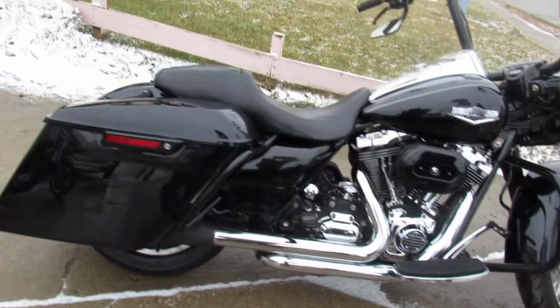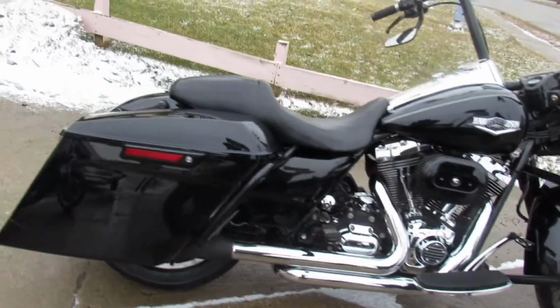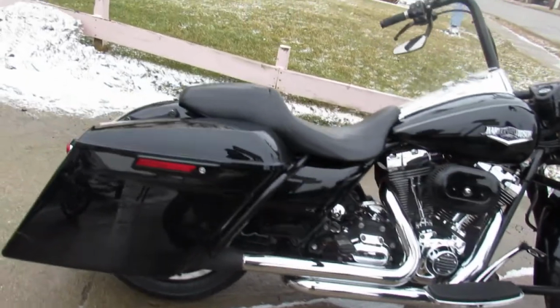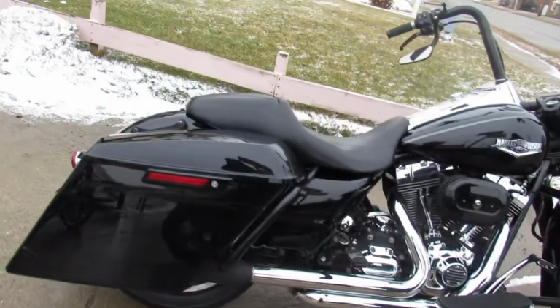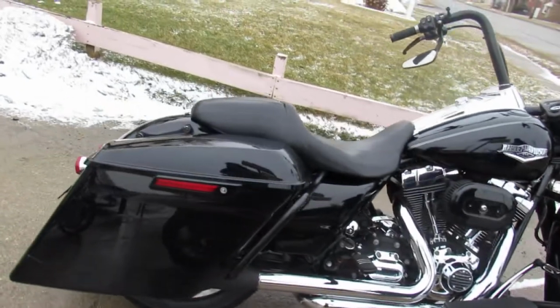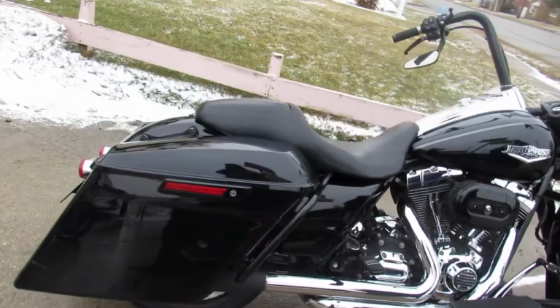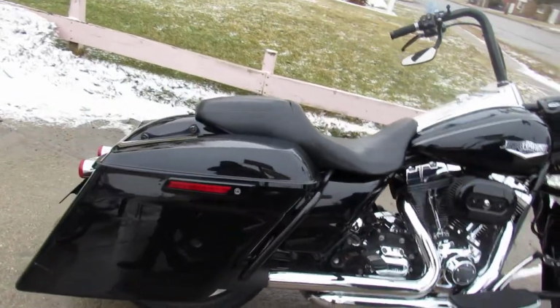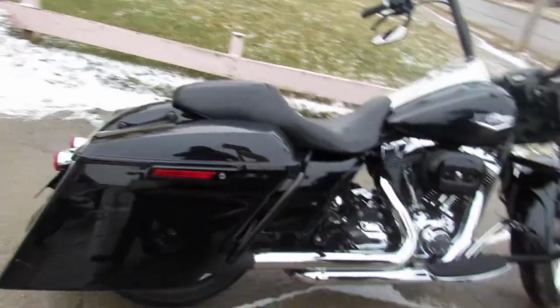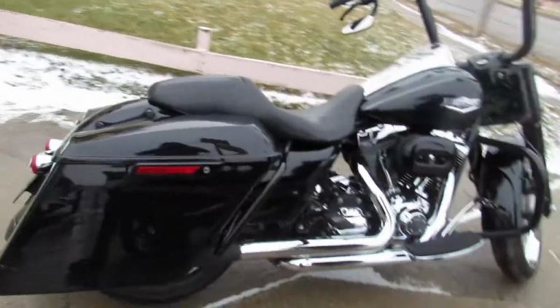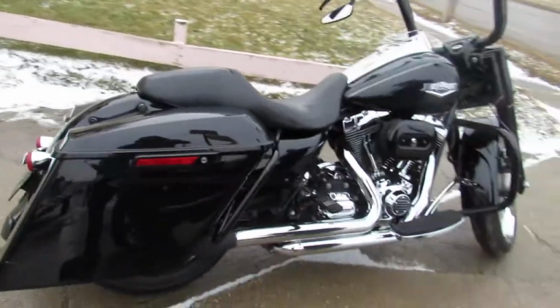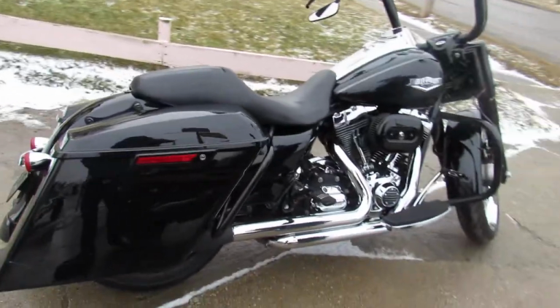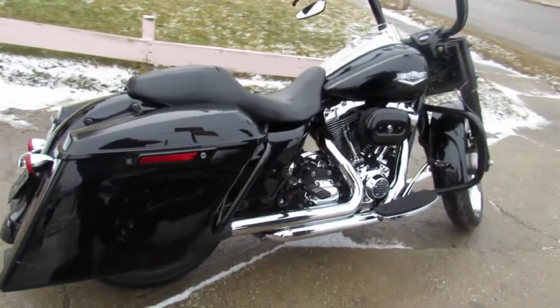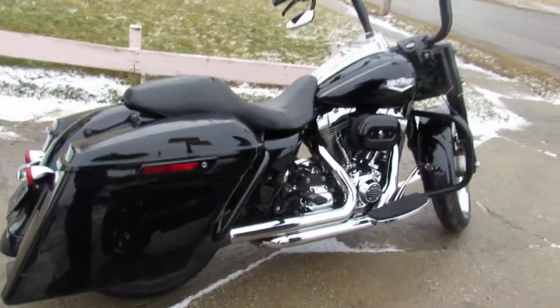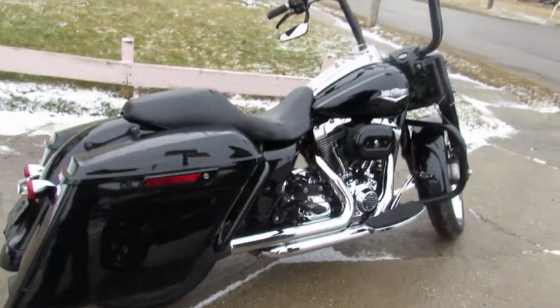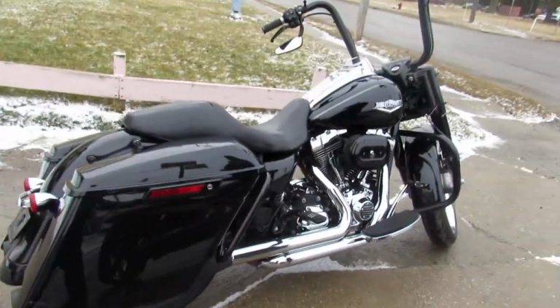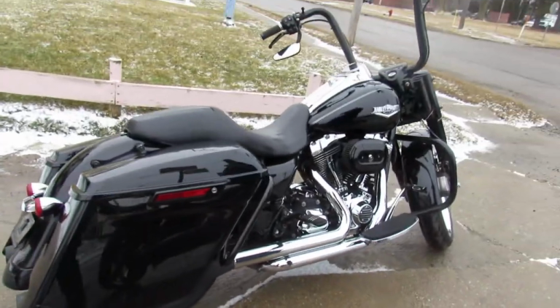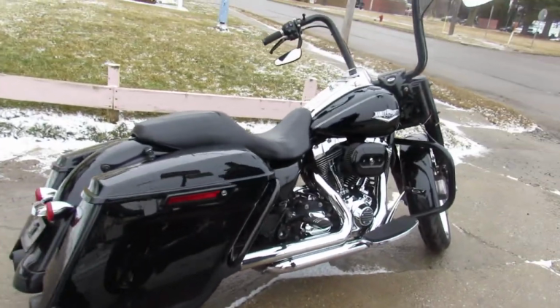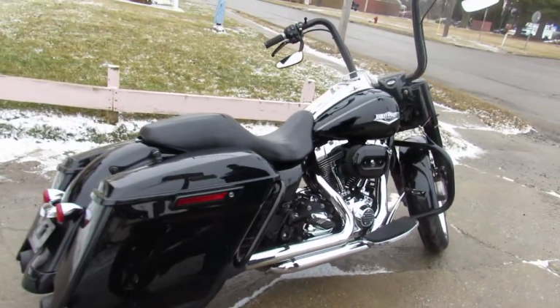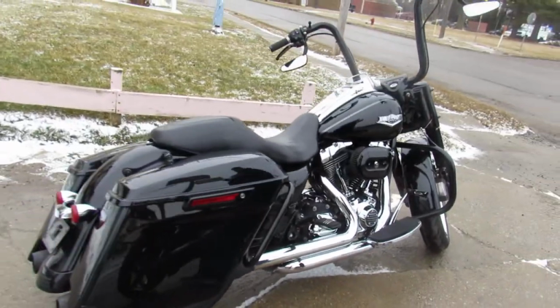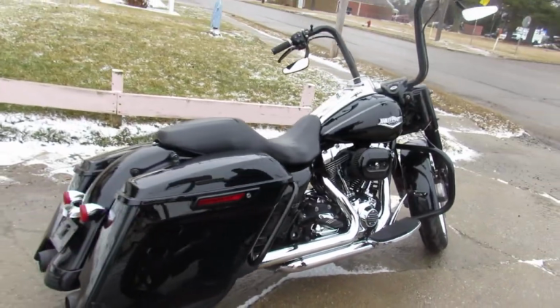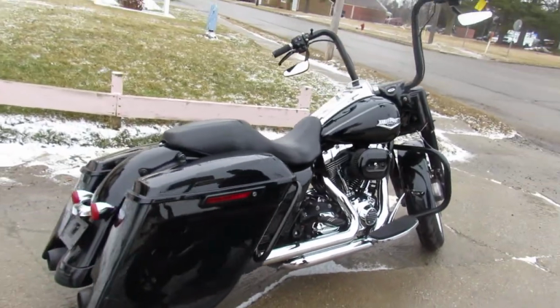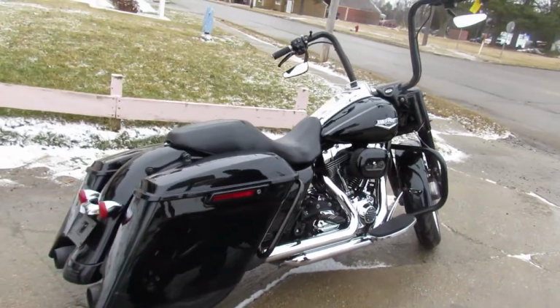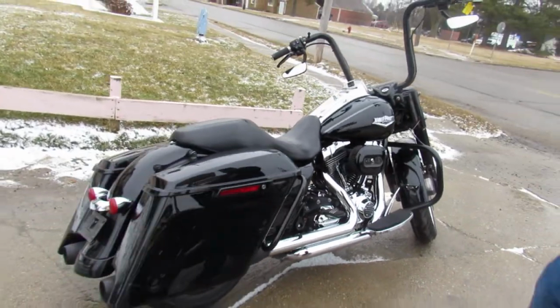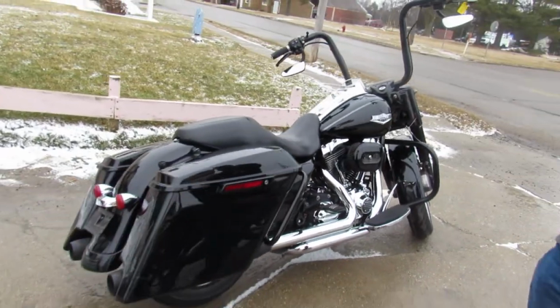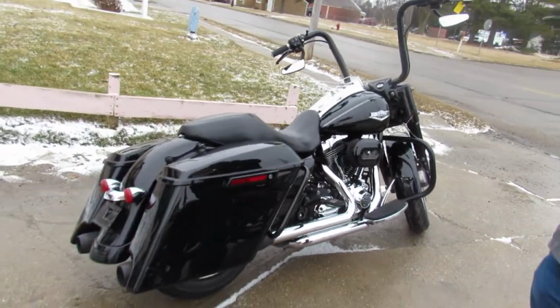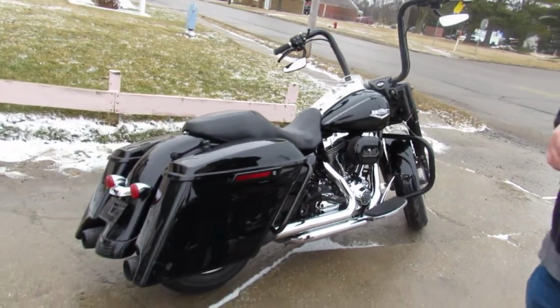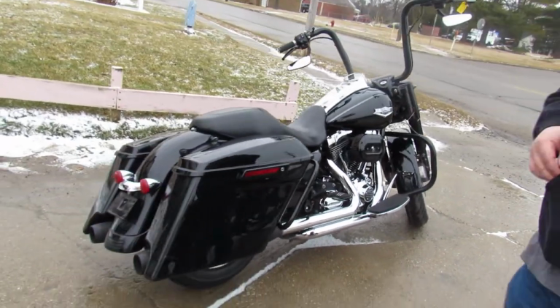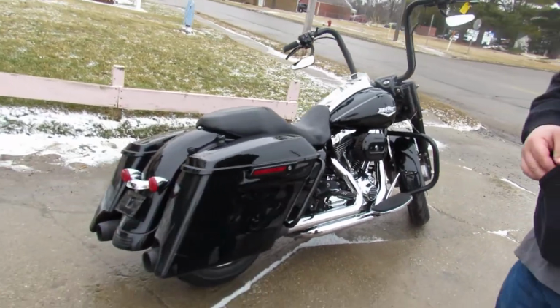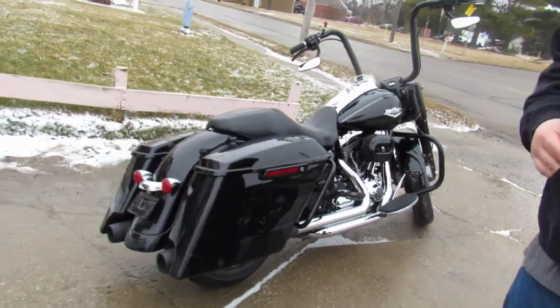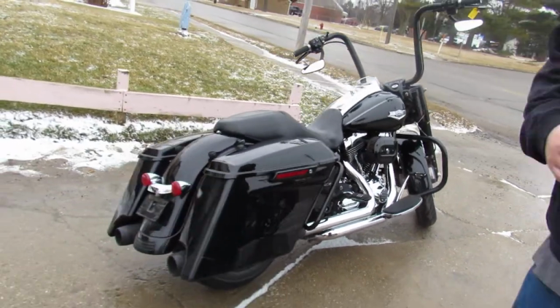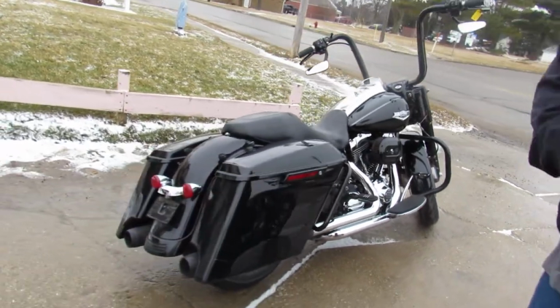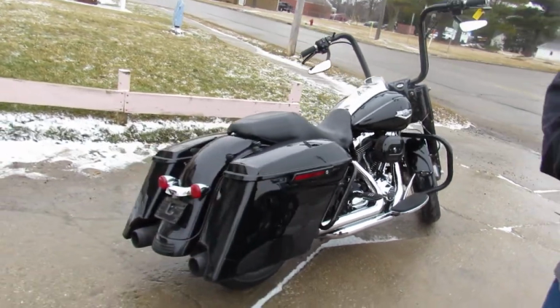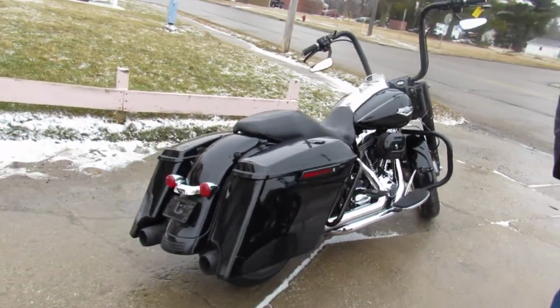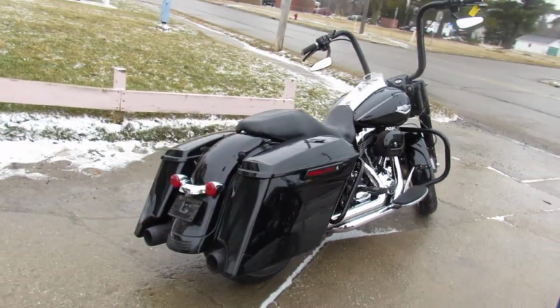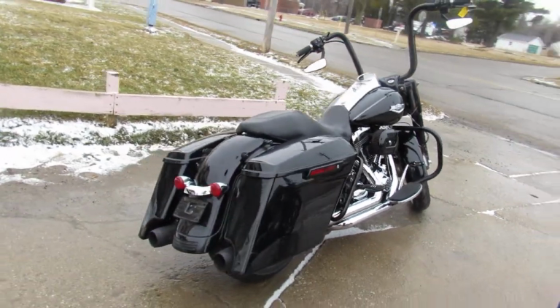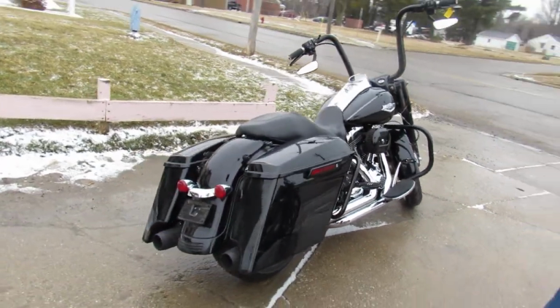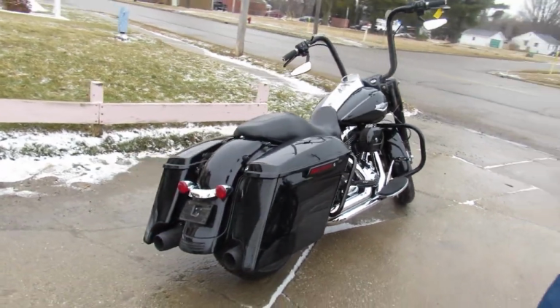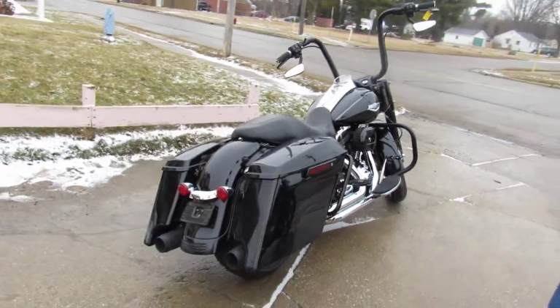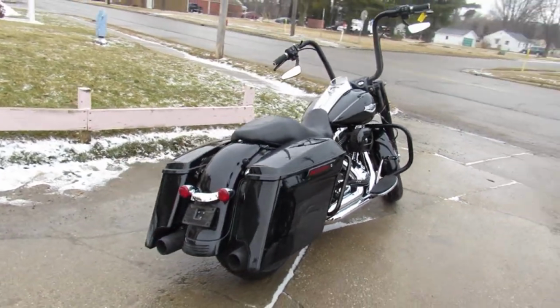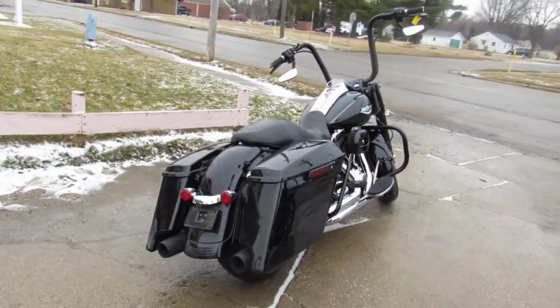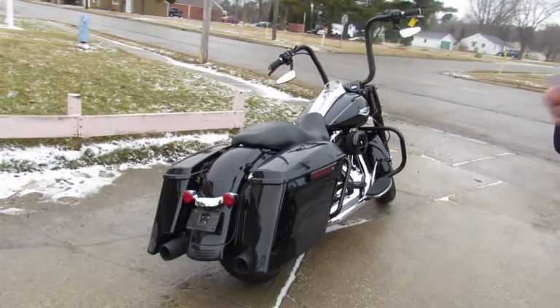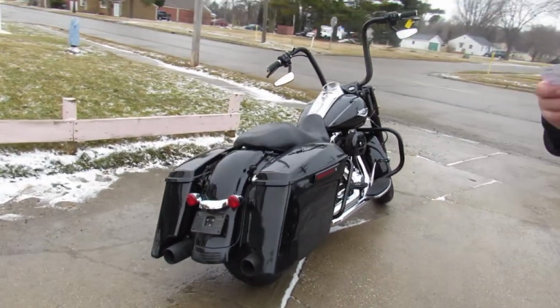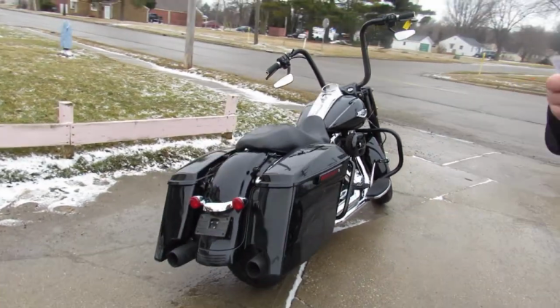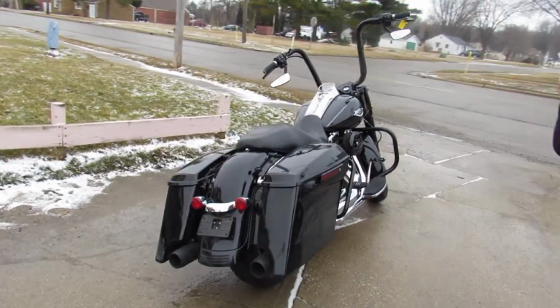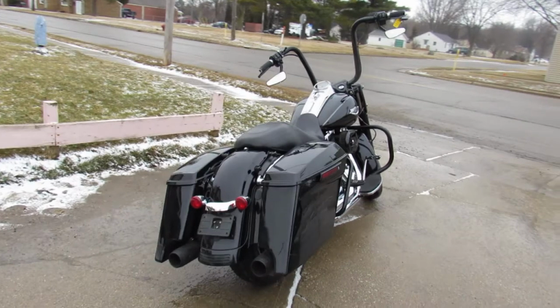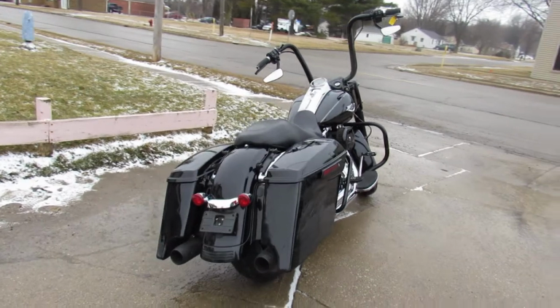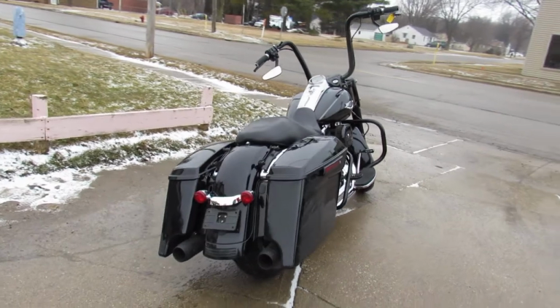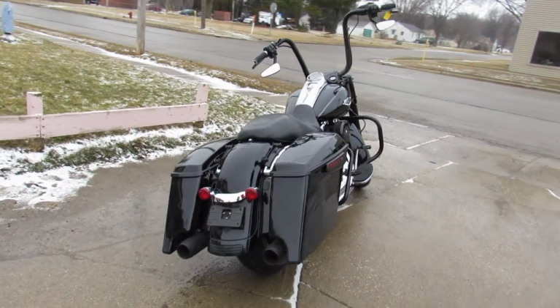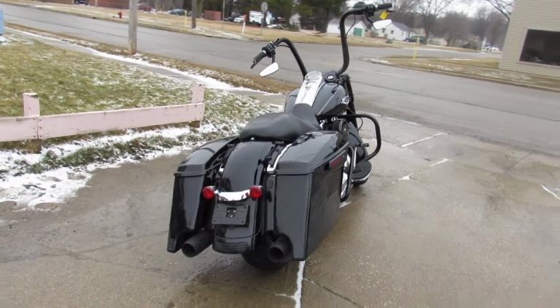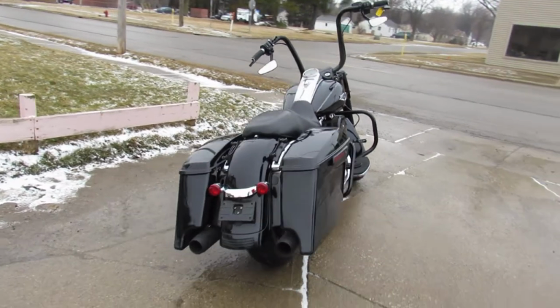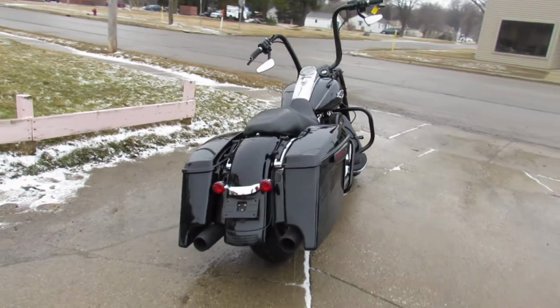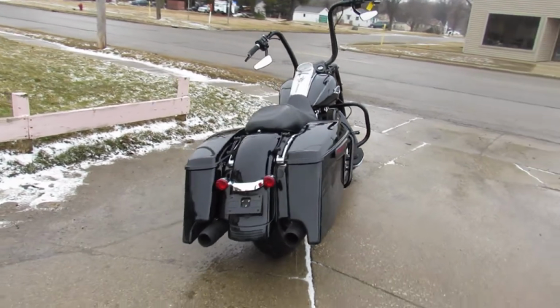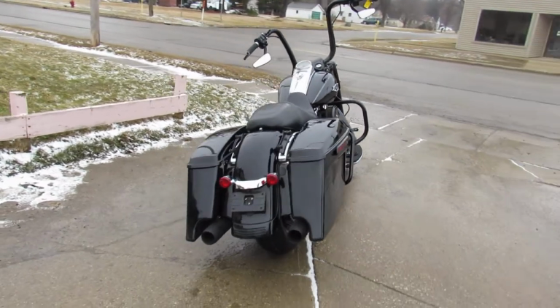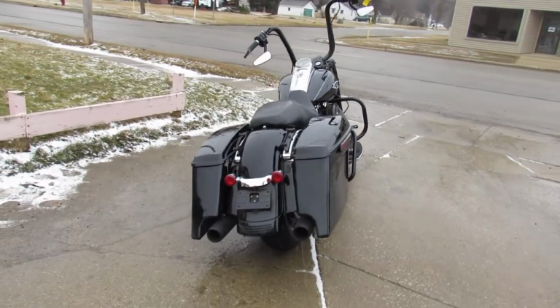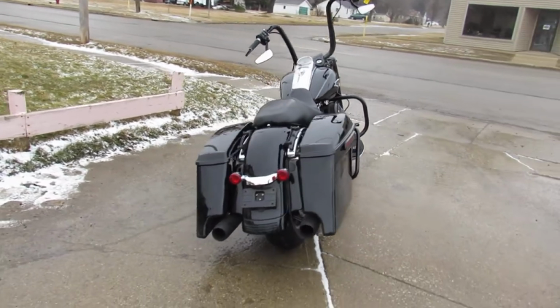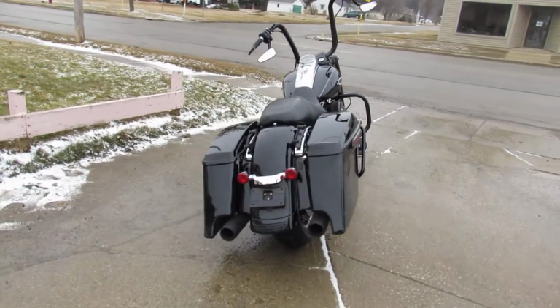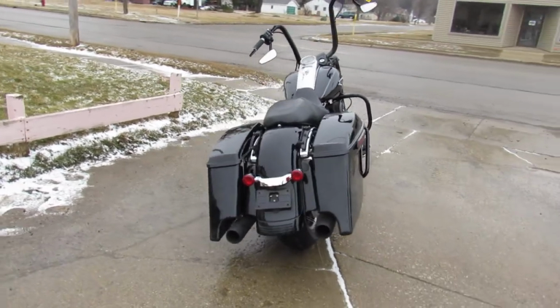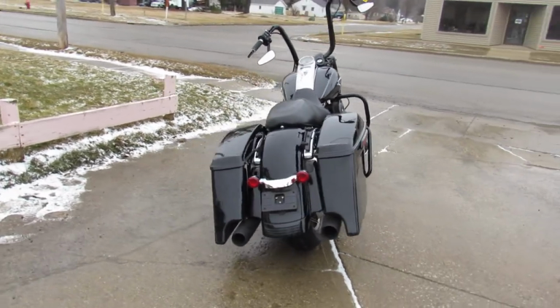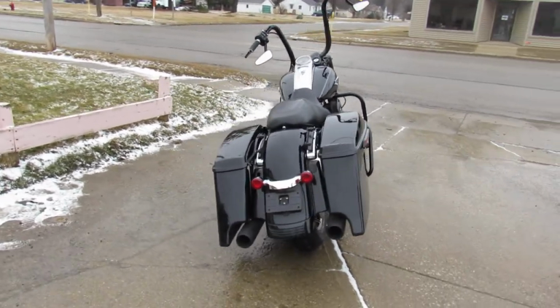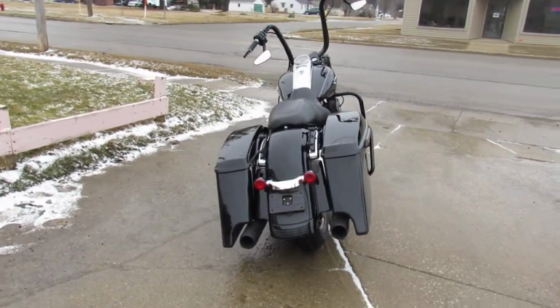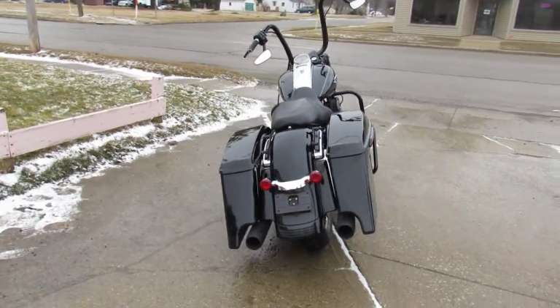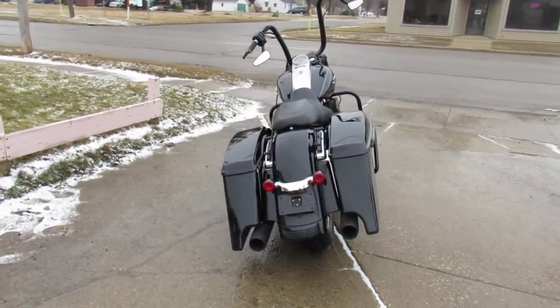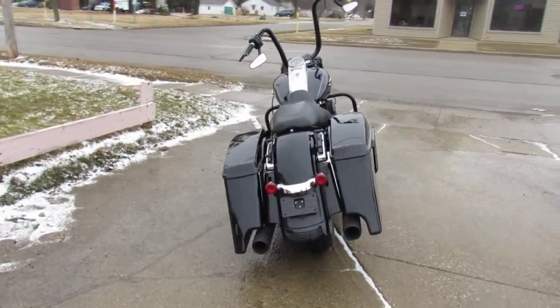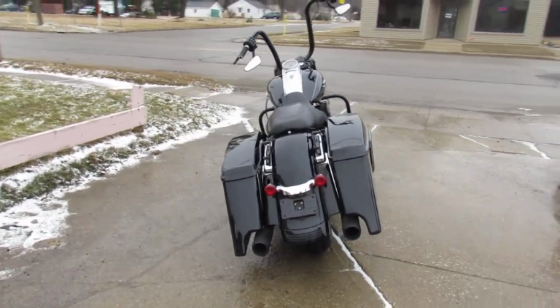Check out those ape hangers and dual Reinhardt exhaust — this thing sounds mean and is ready for the road. Road King, hard saddlebag, super nice bike.